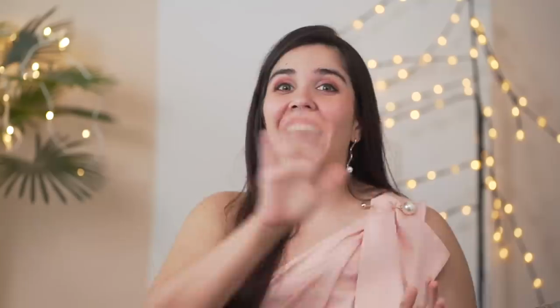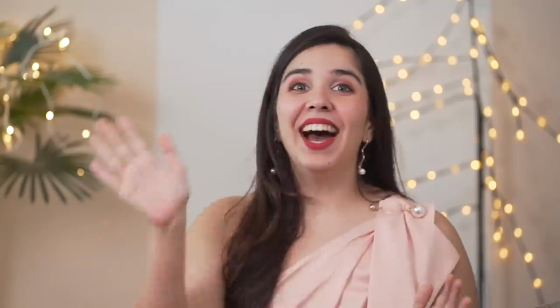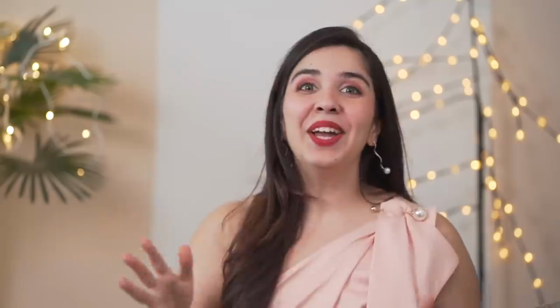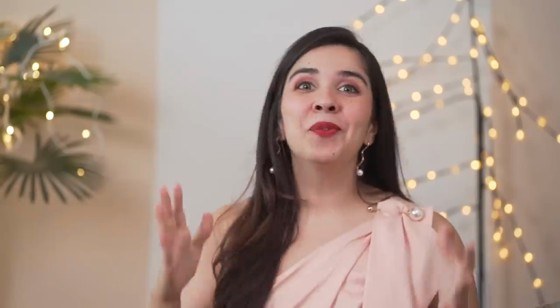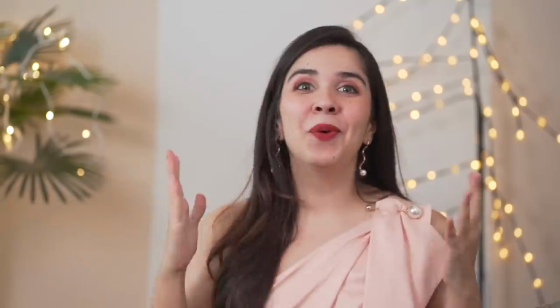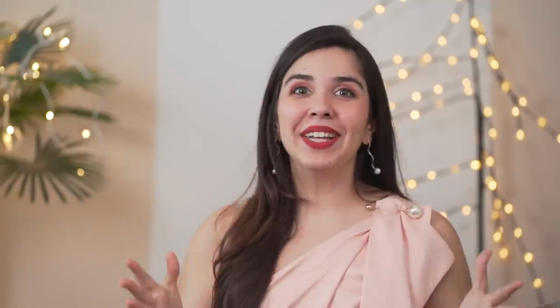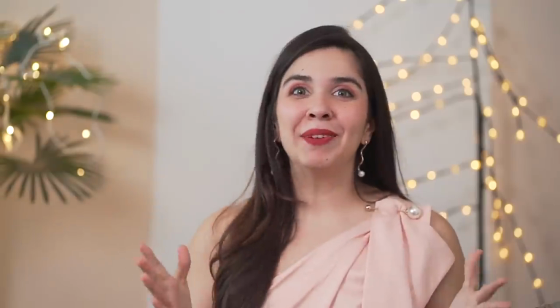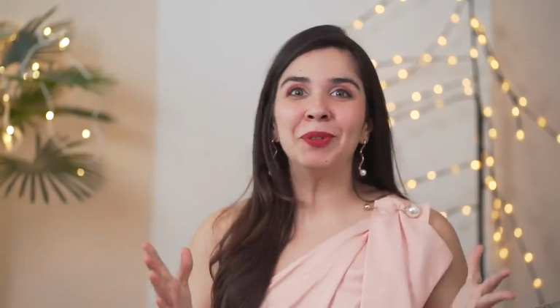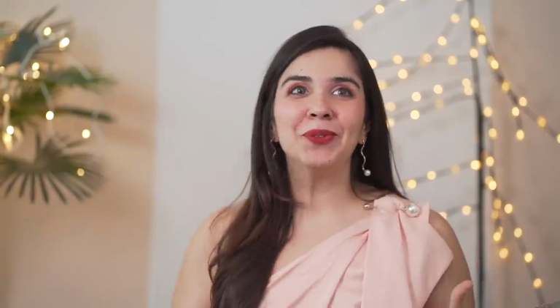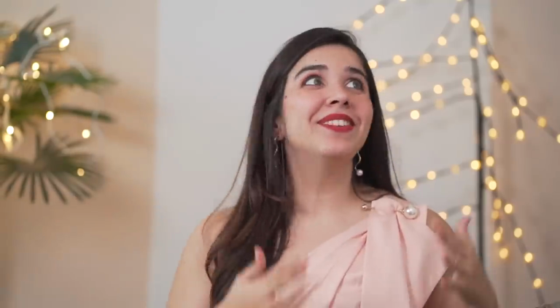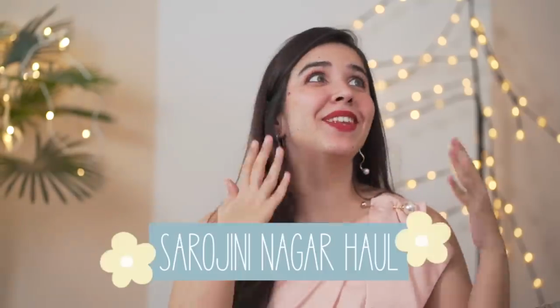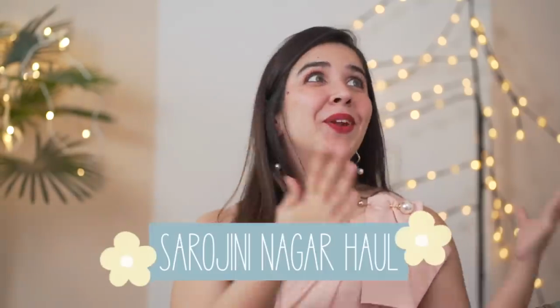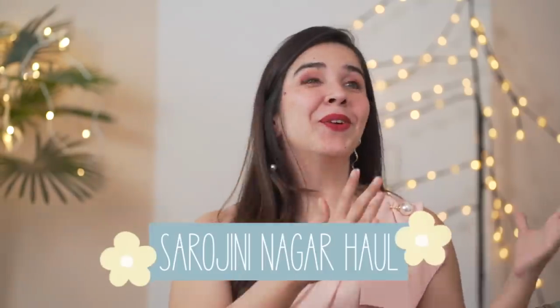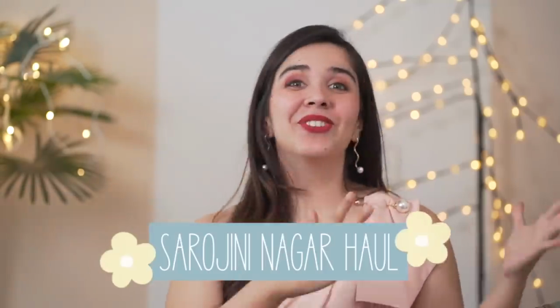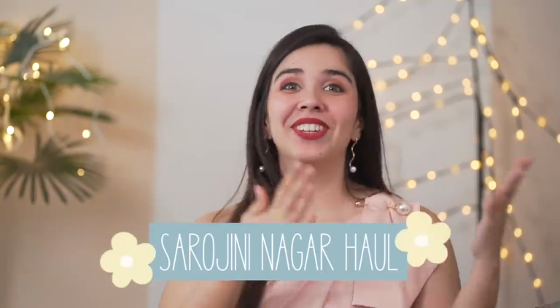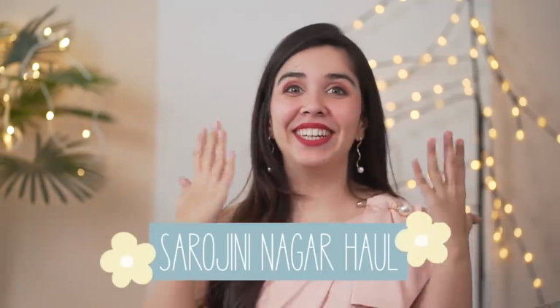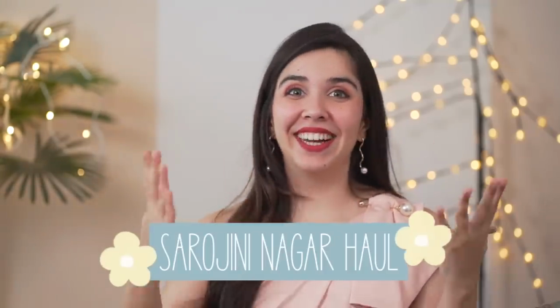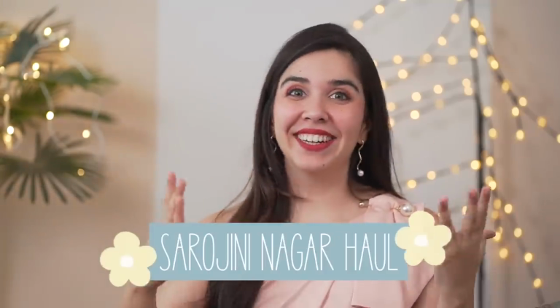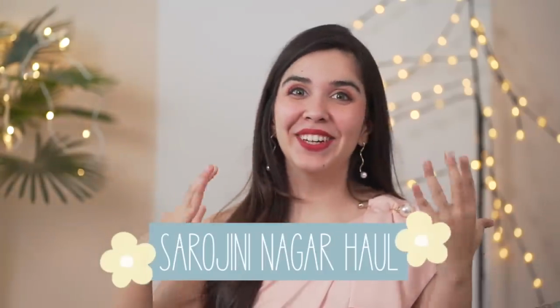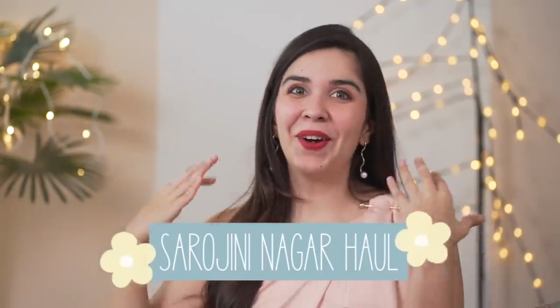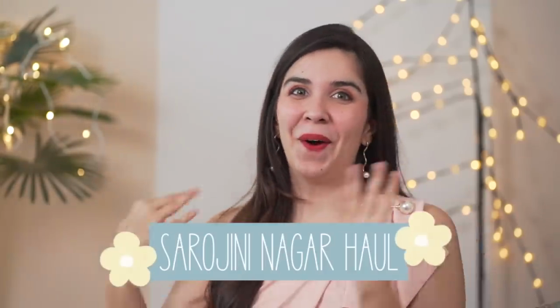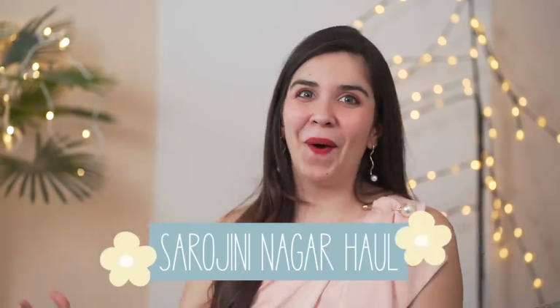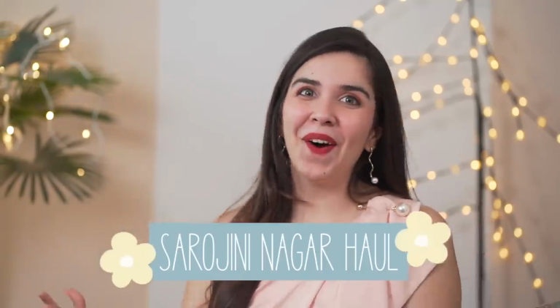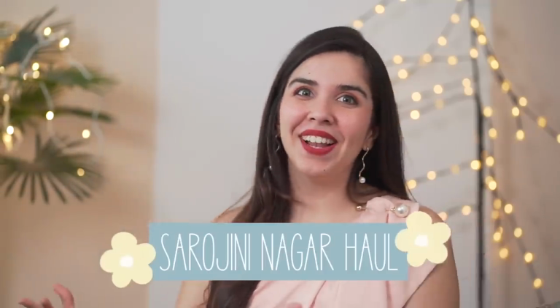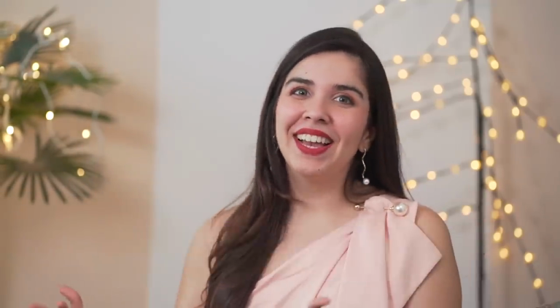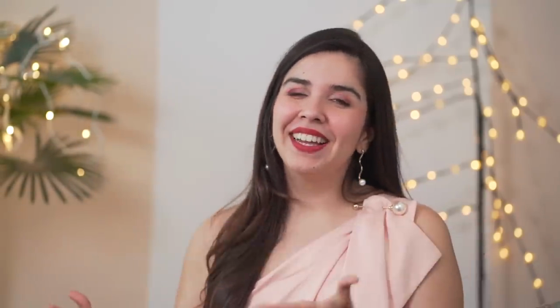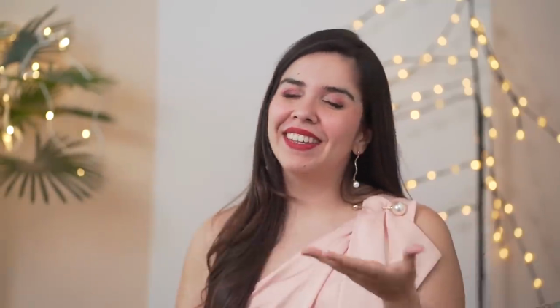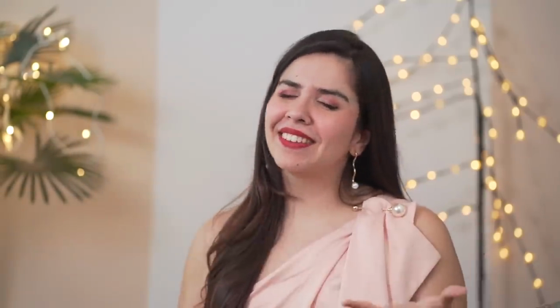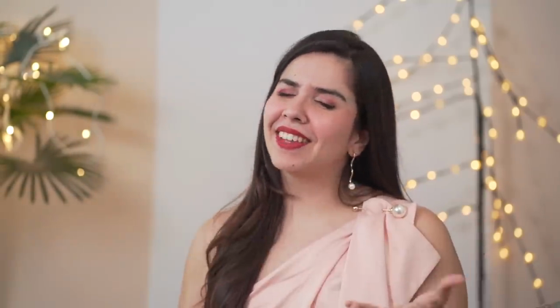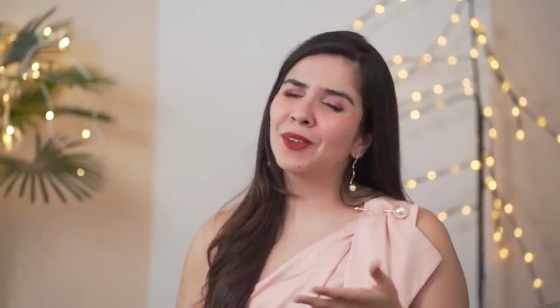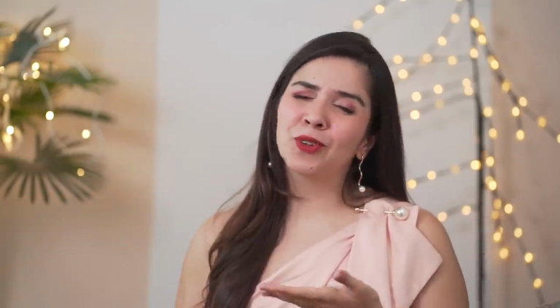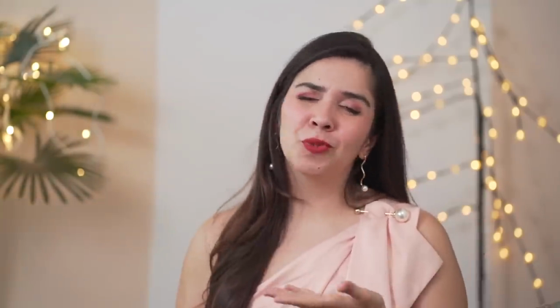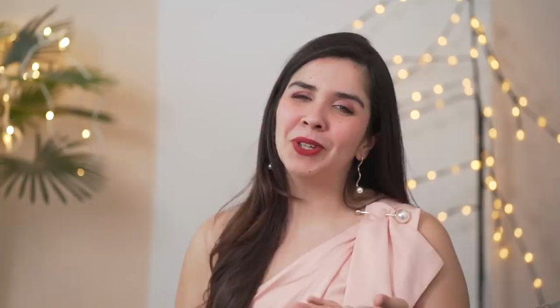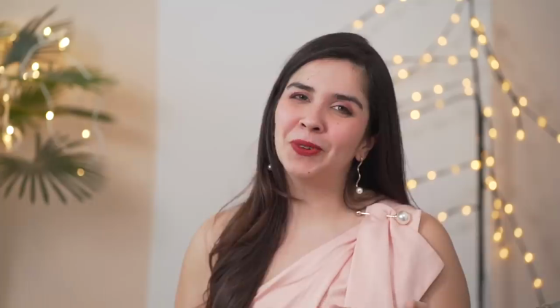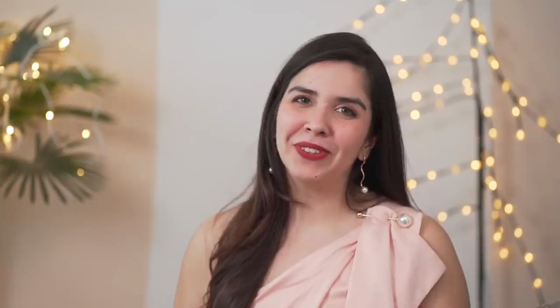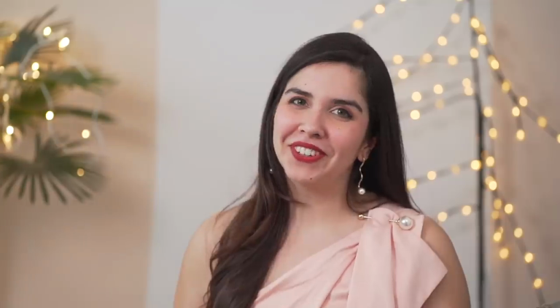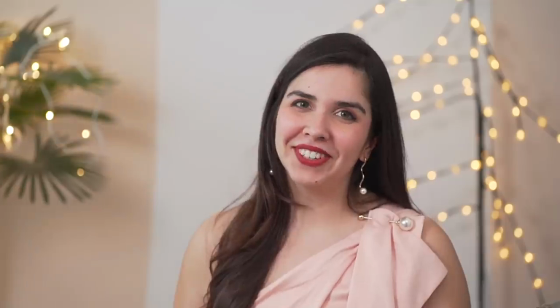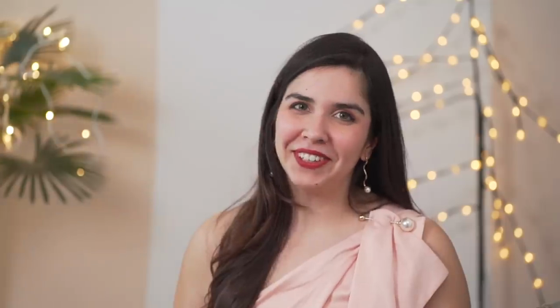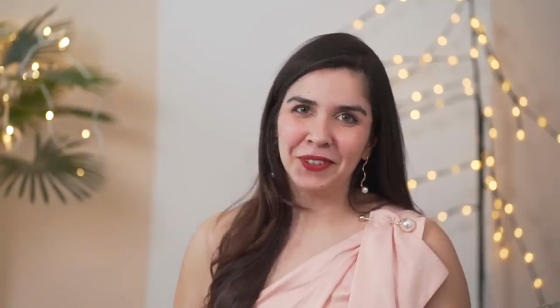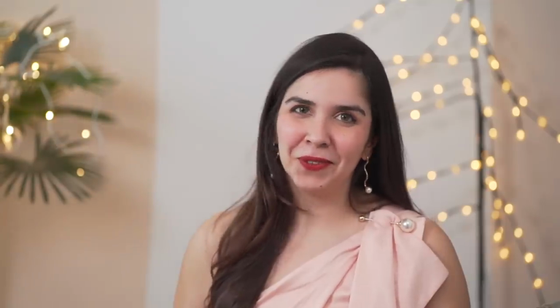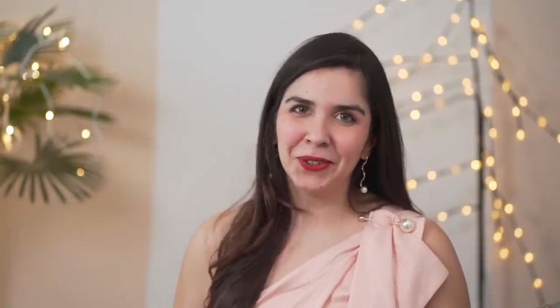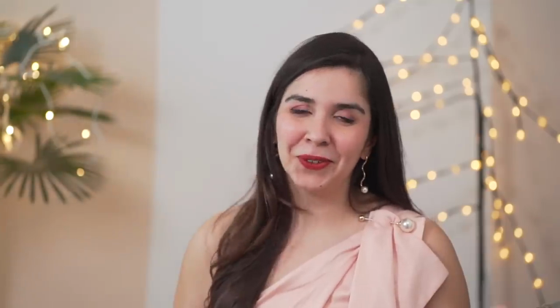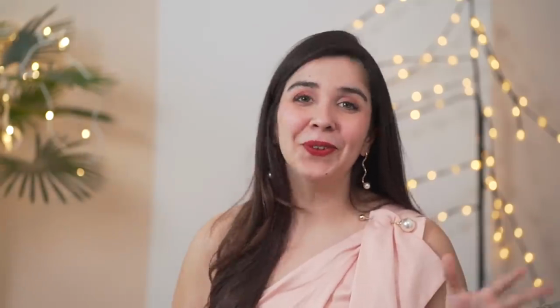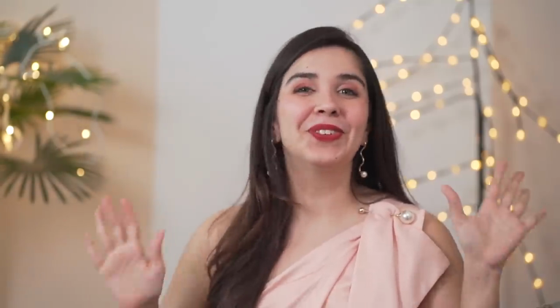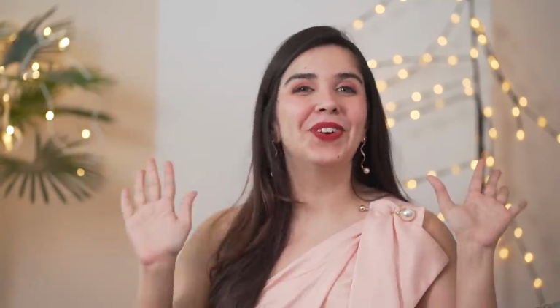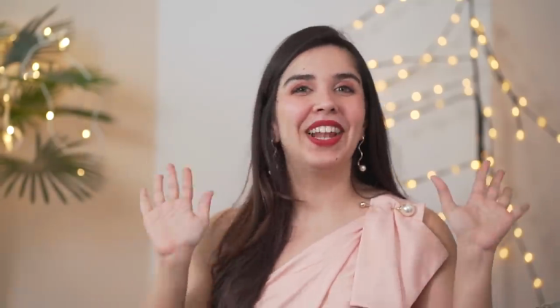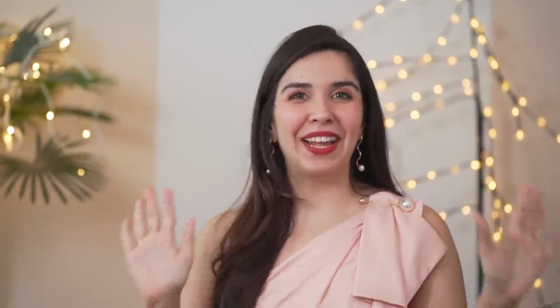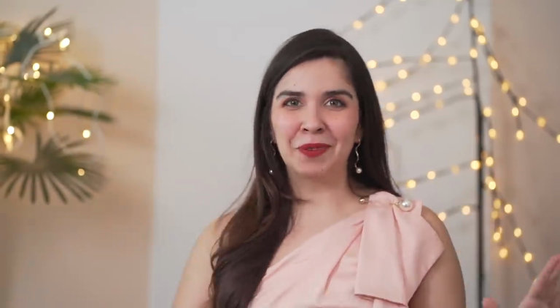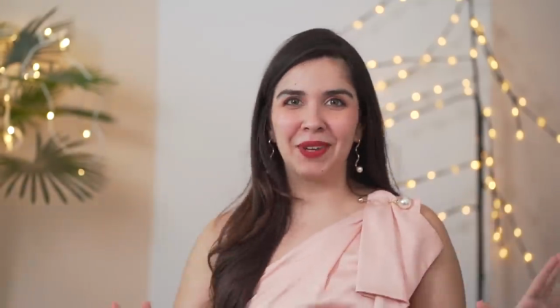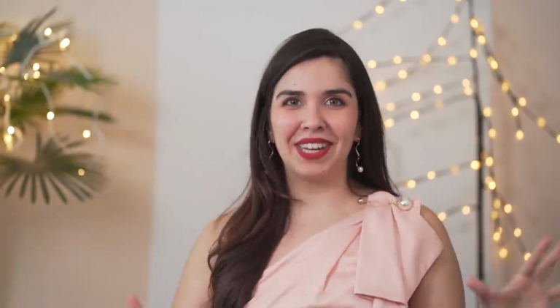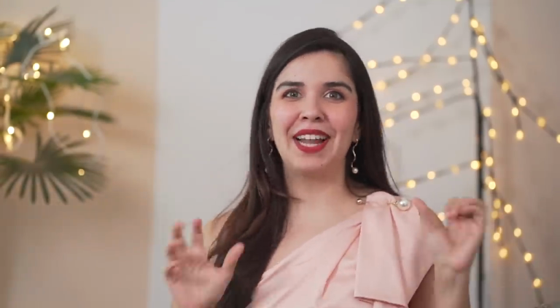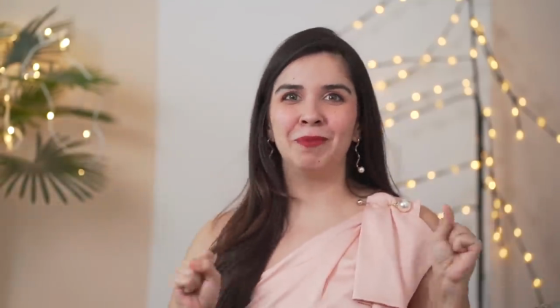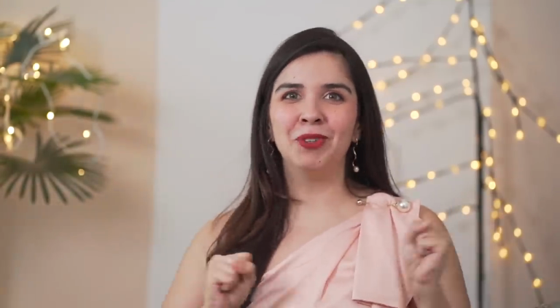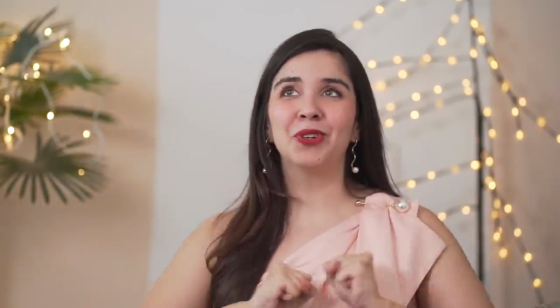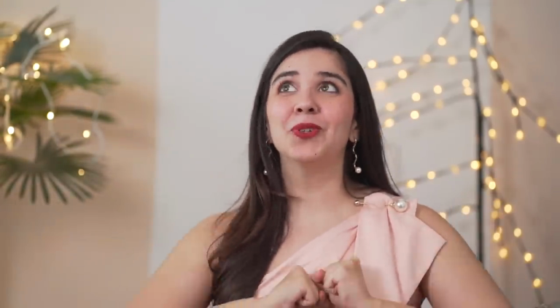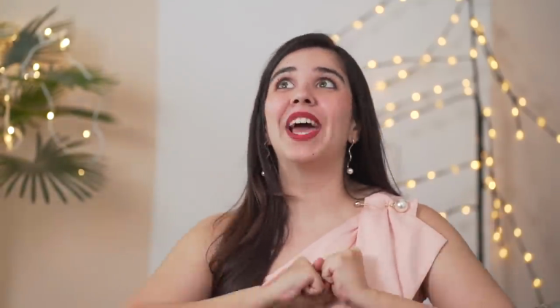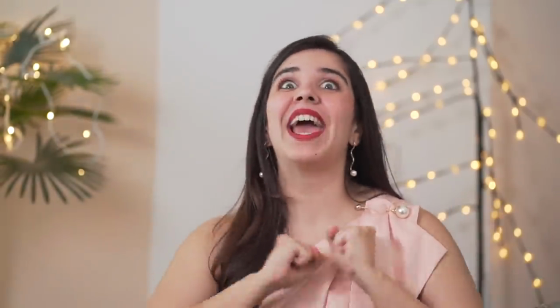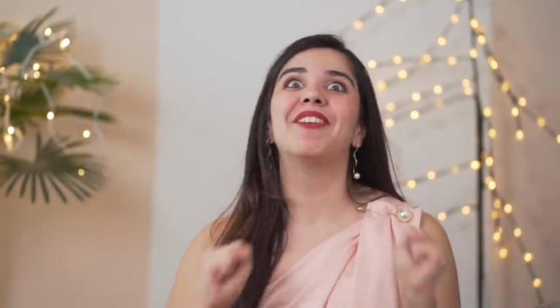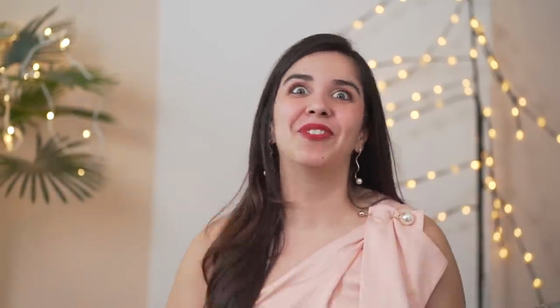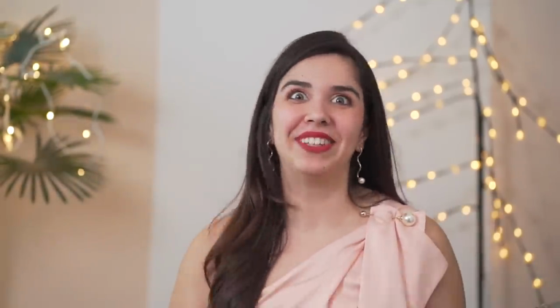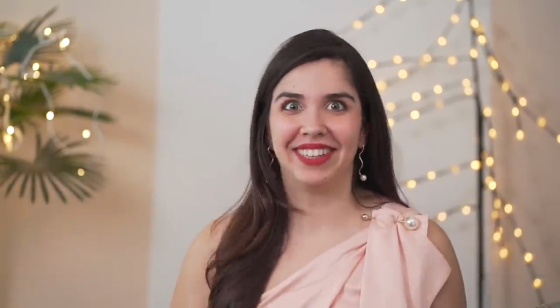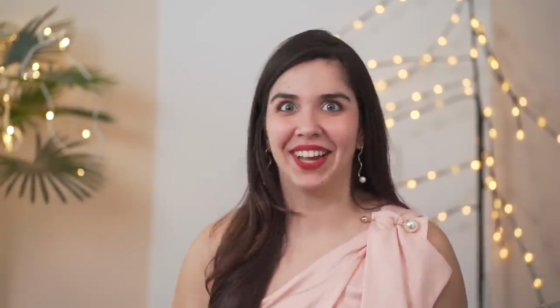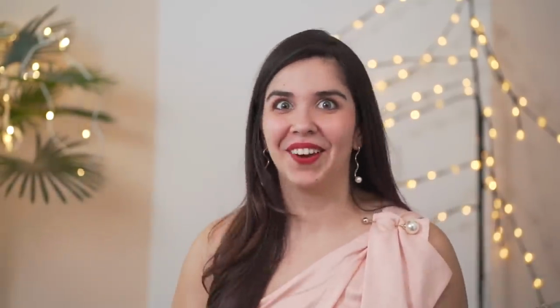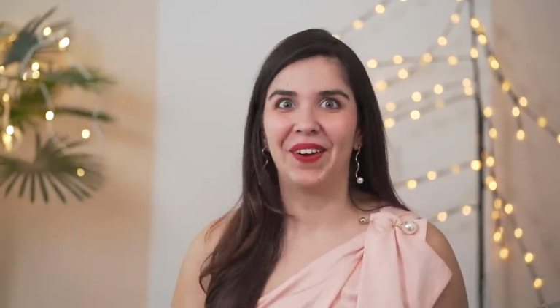Hi, welcome to a Sarojini Nagar haul. This is not much of an intro to this video, so let's begin and let me show you everything I got.